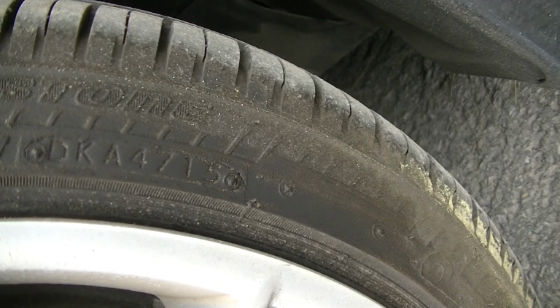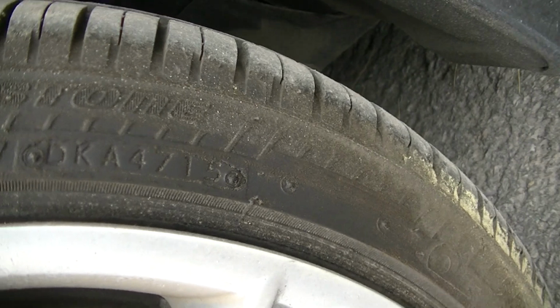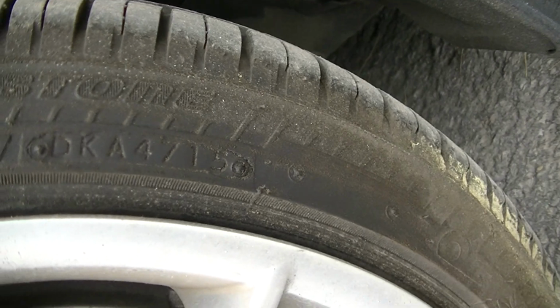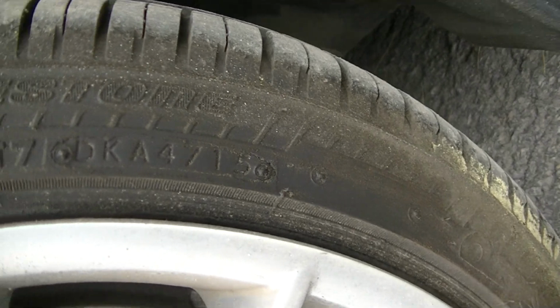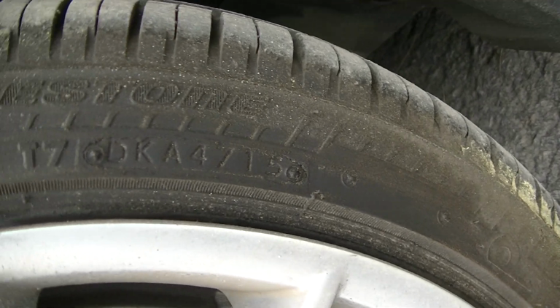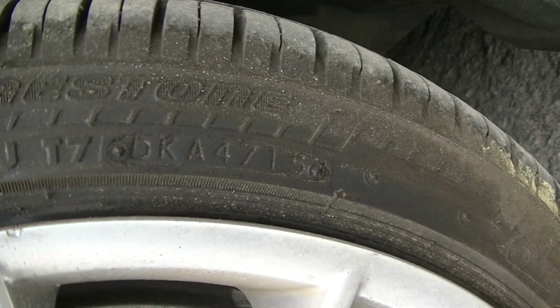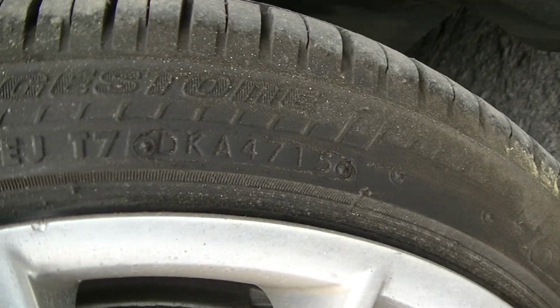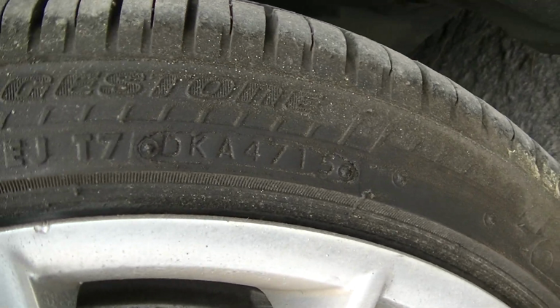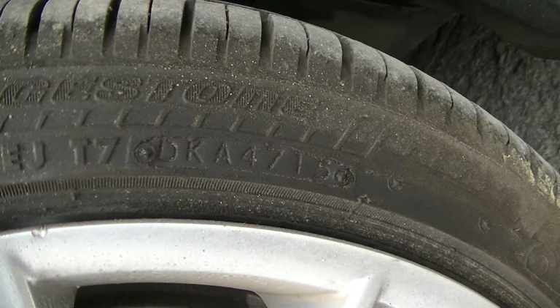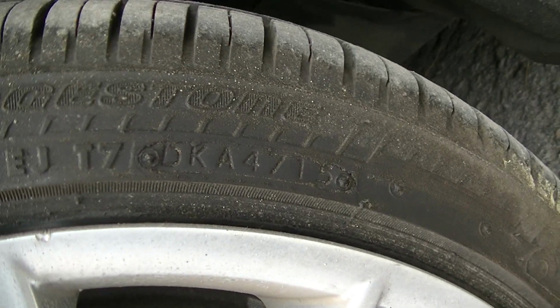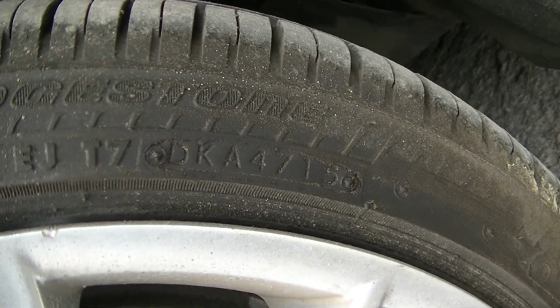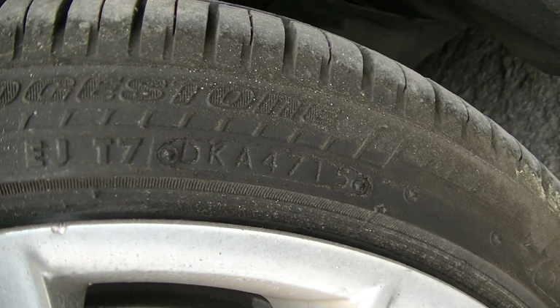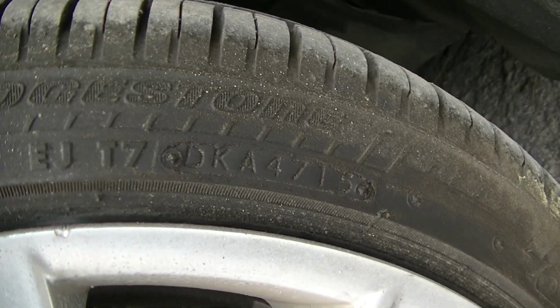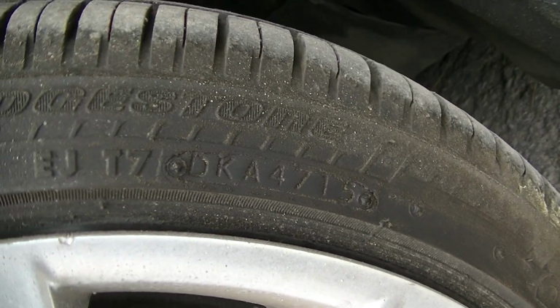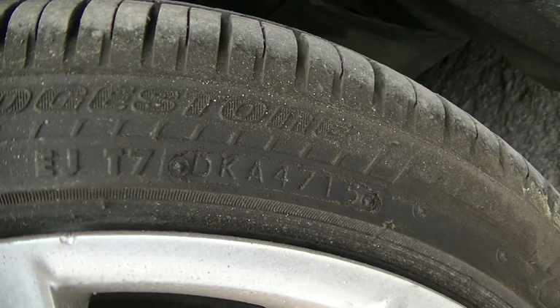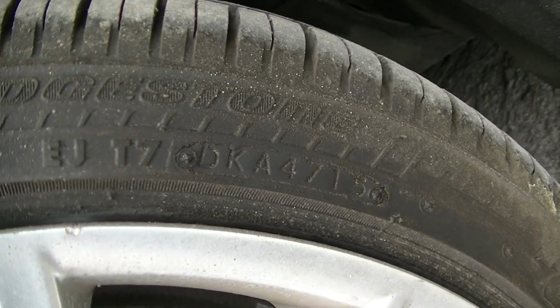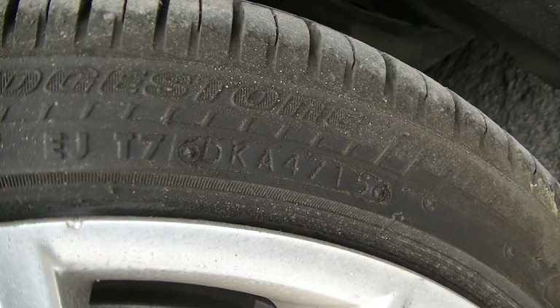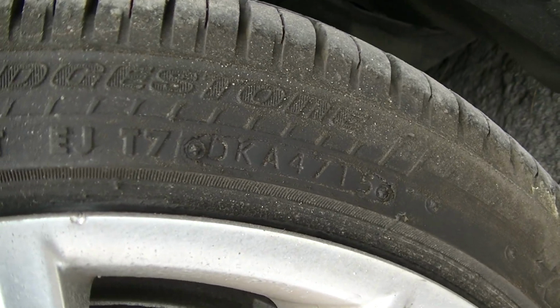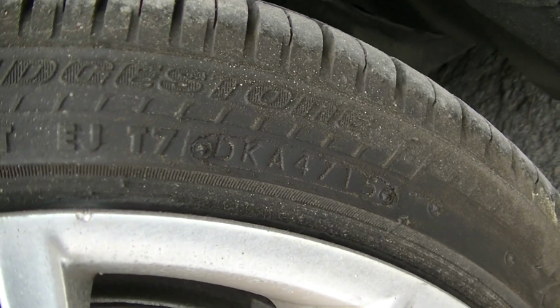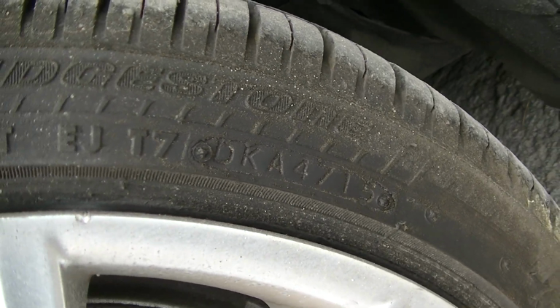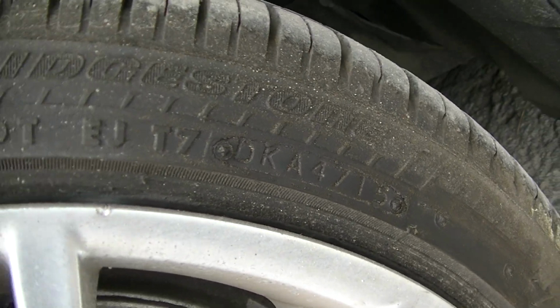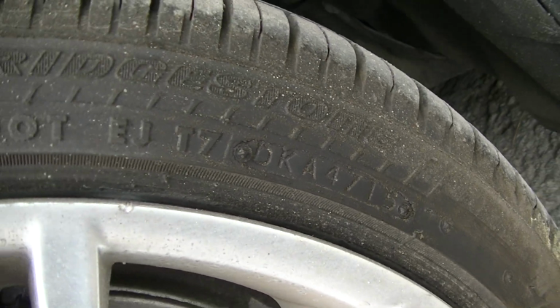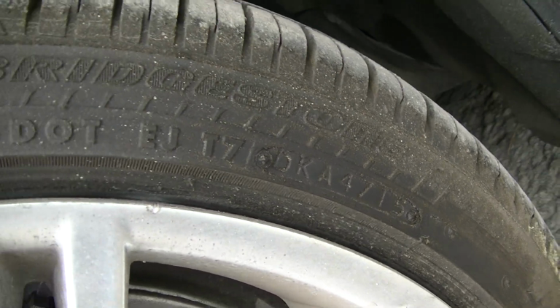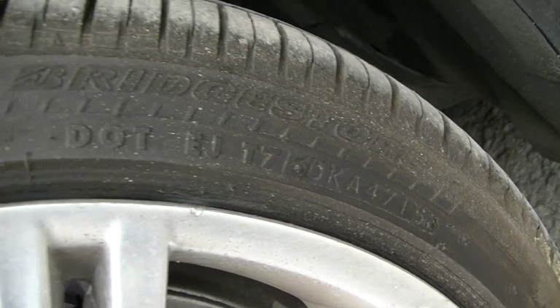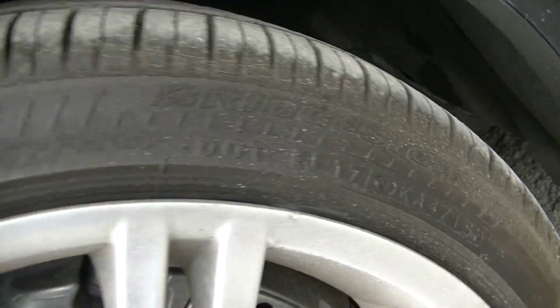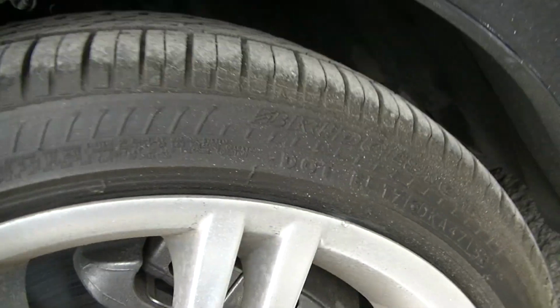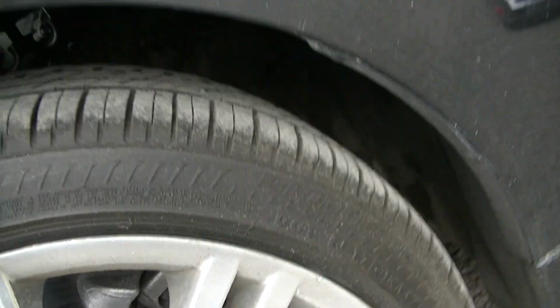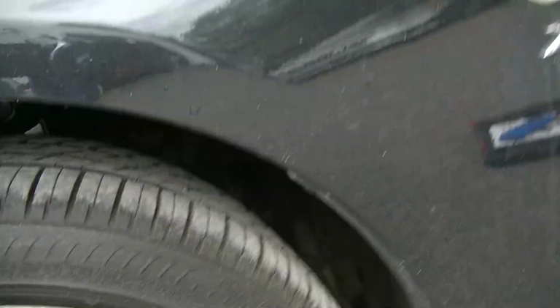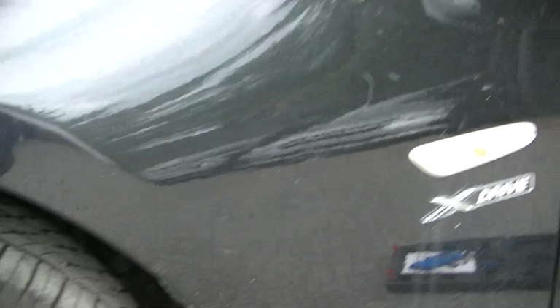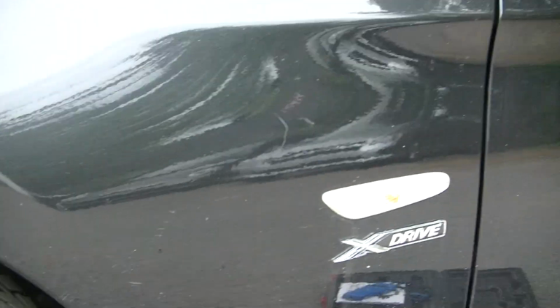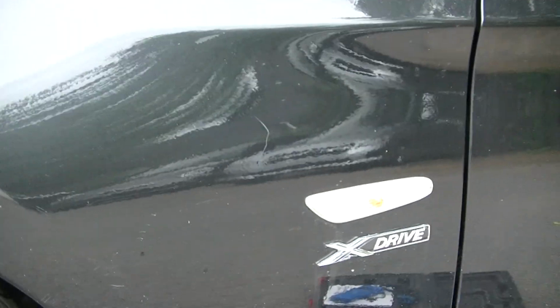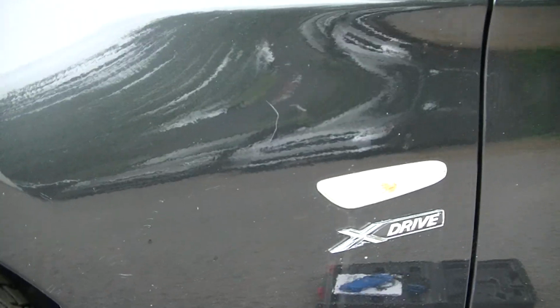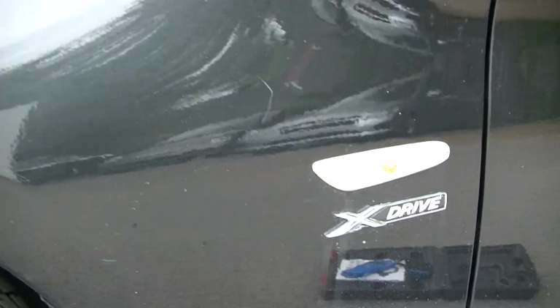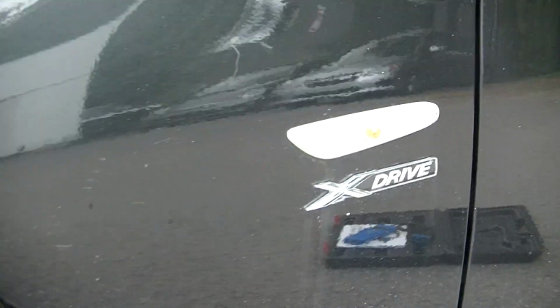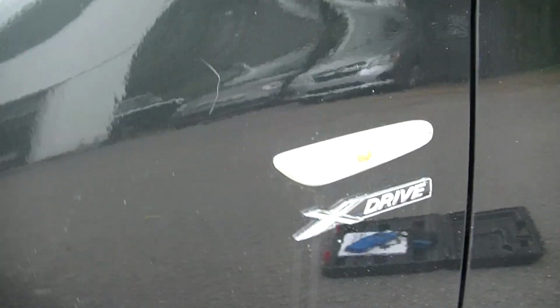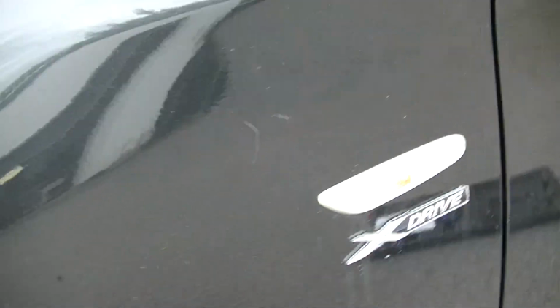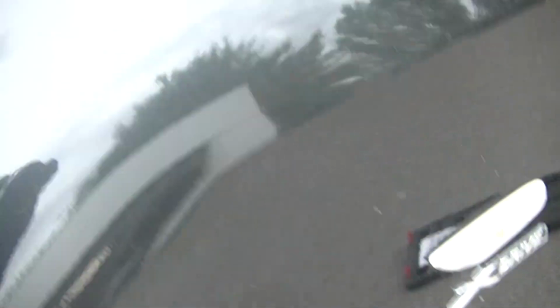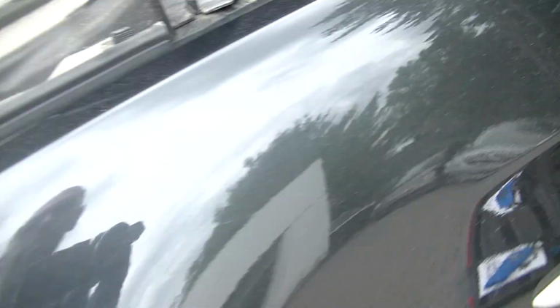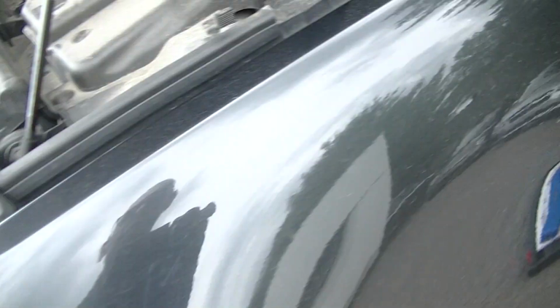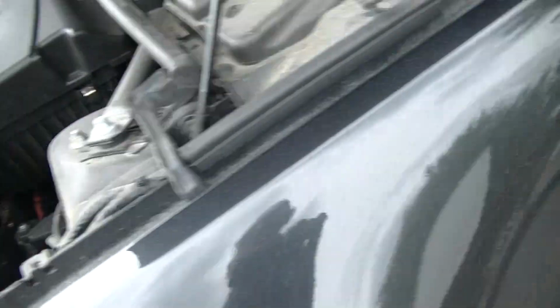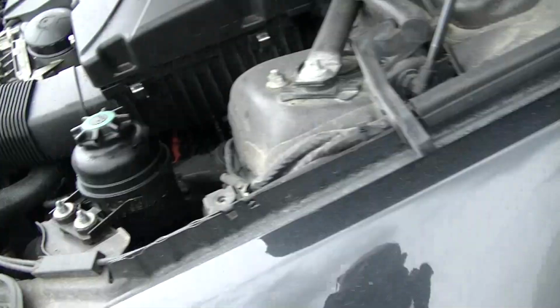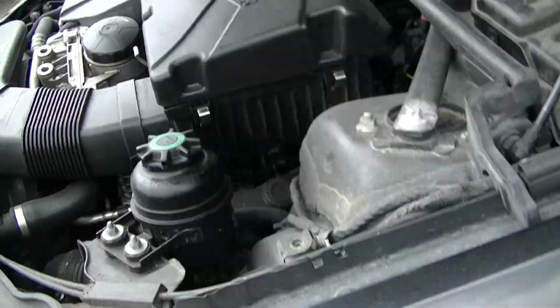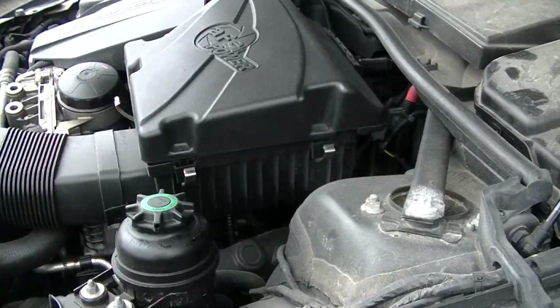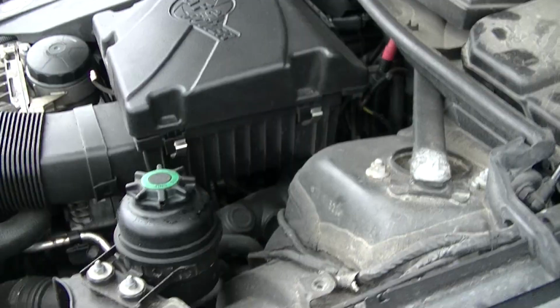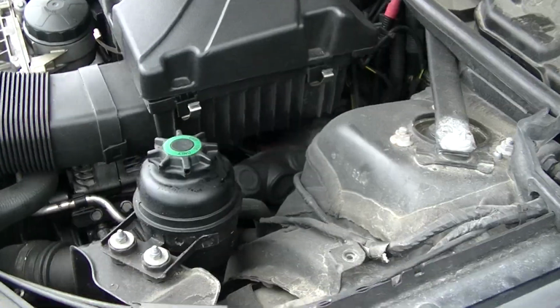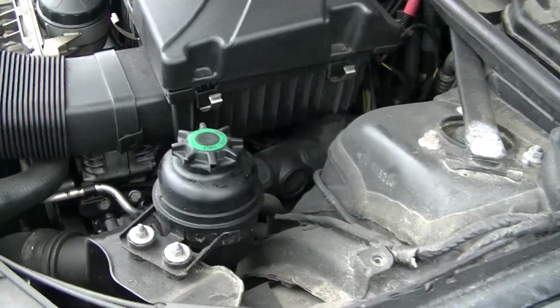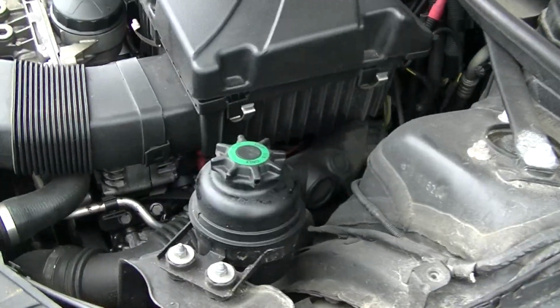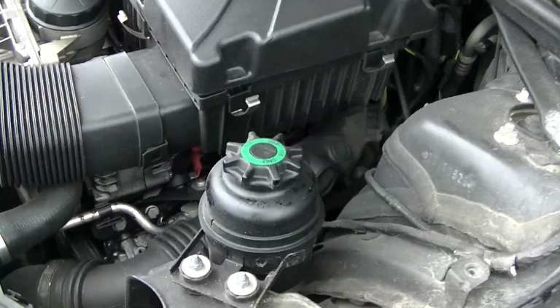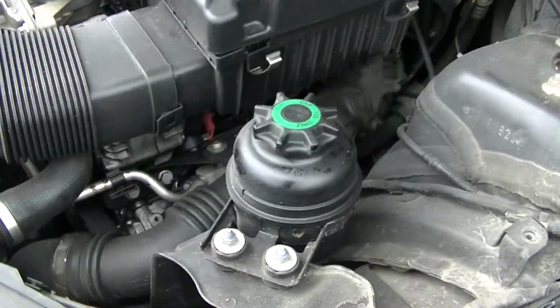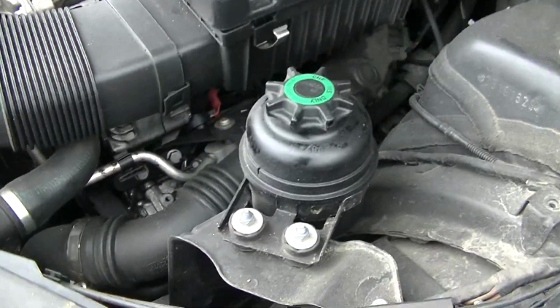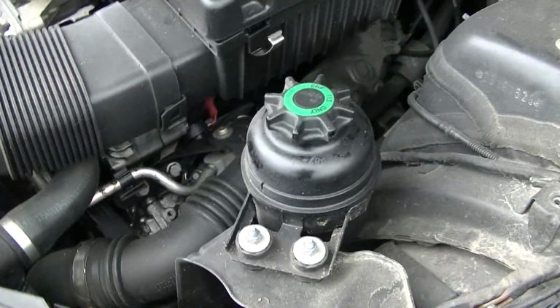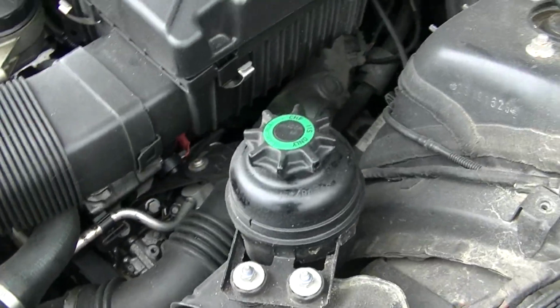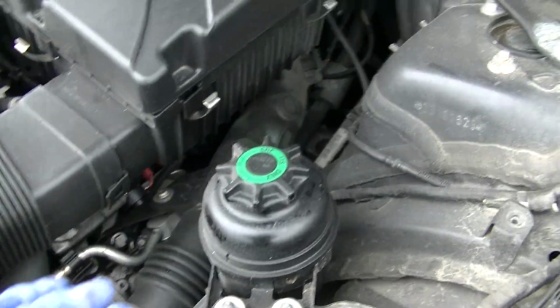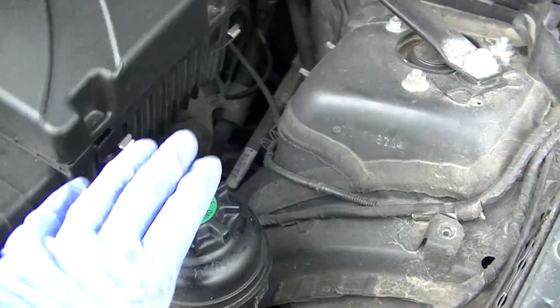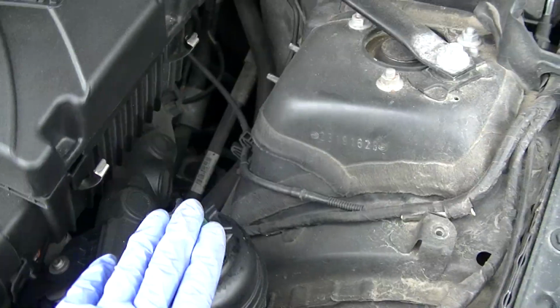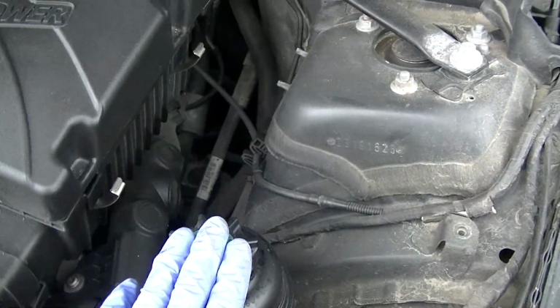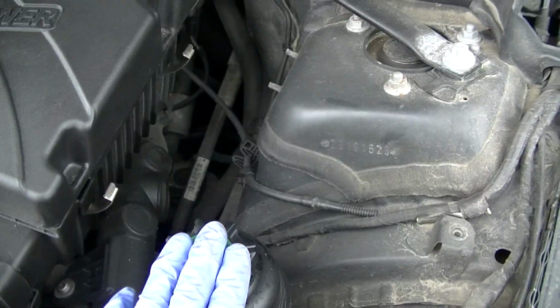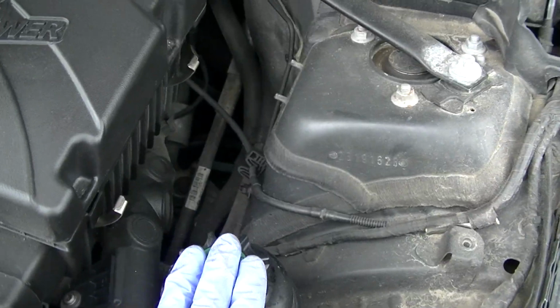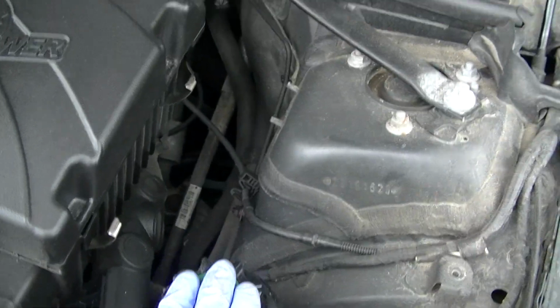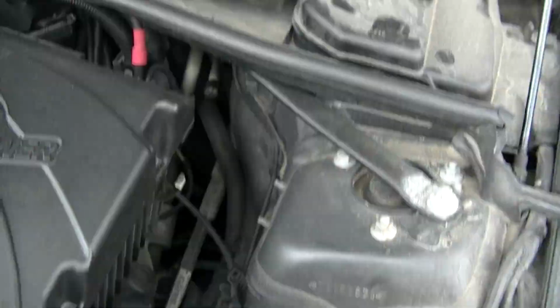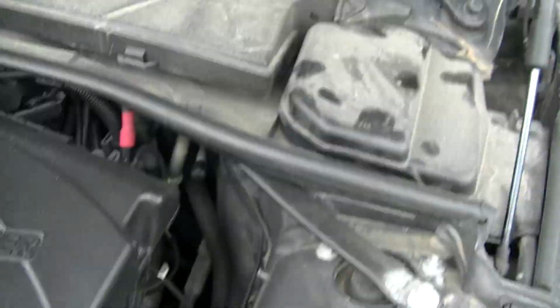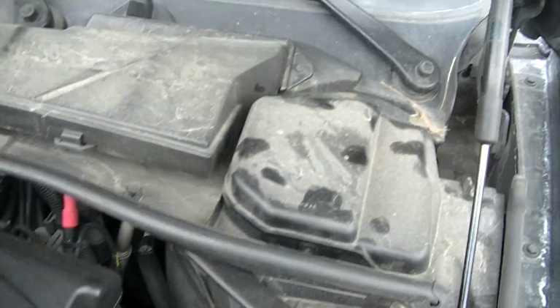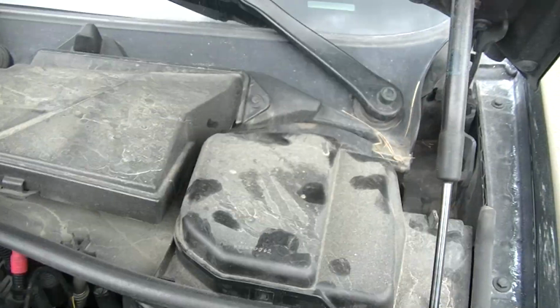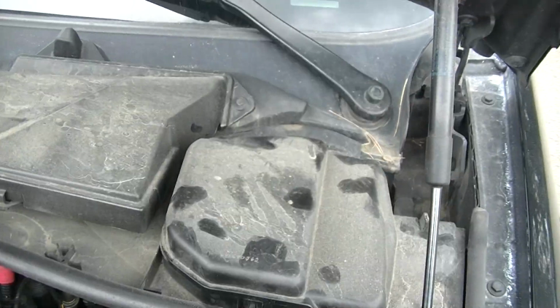Front tires made on the 47th week of 2015. This is the X-Drive model. We checked the power steering fluid.